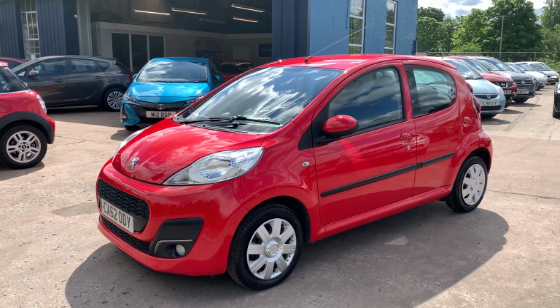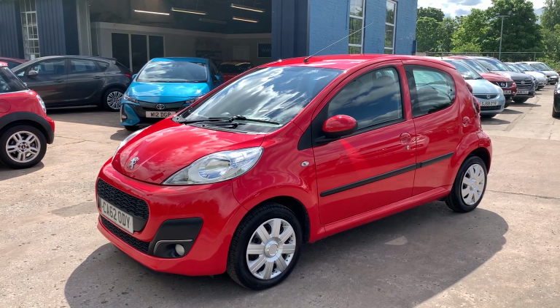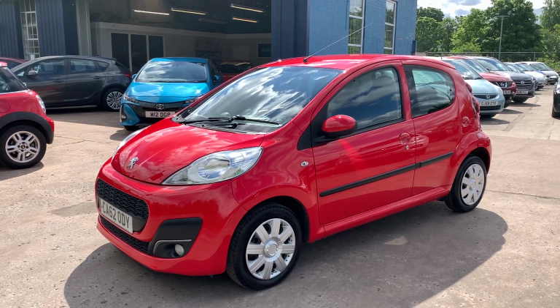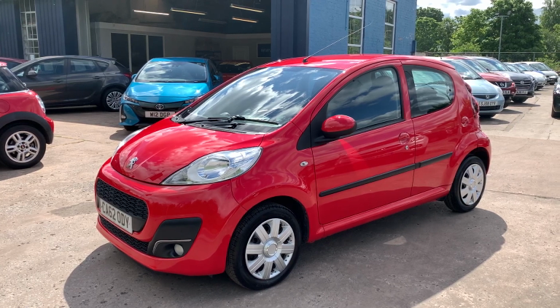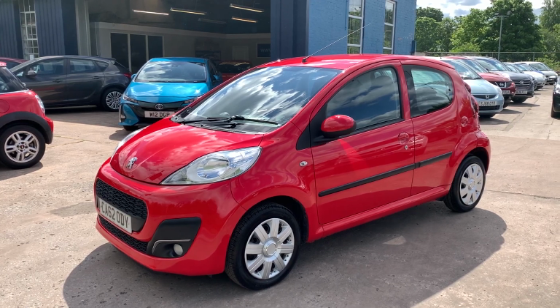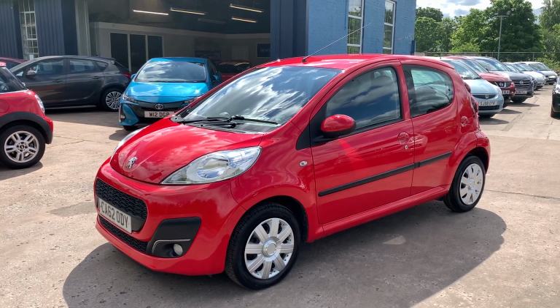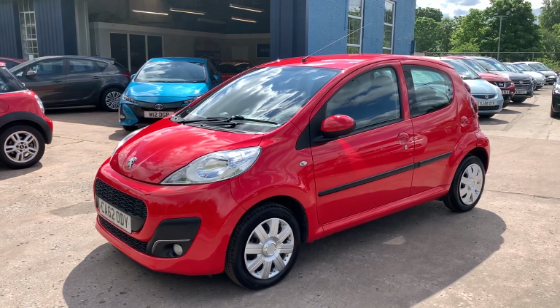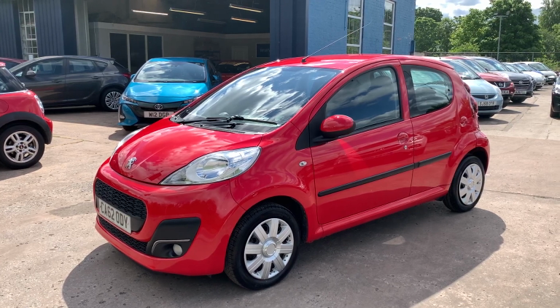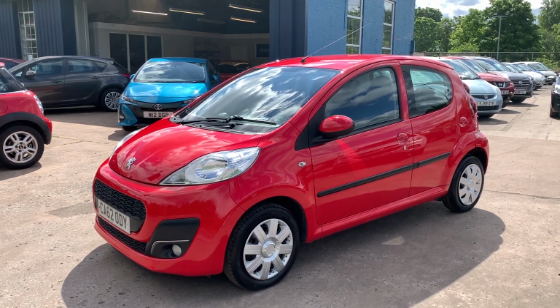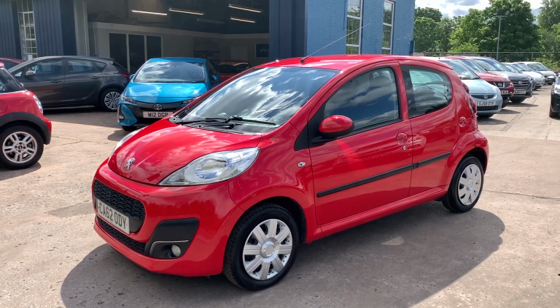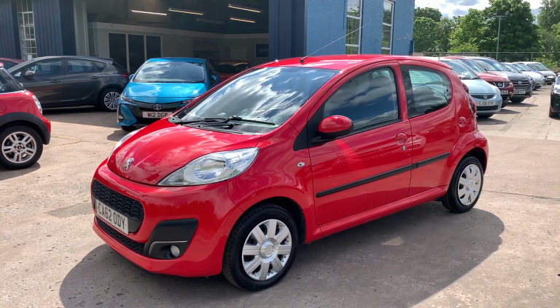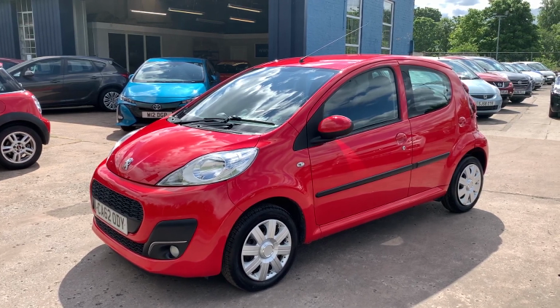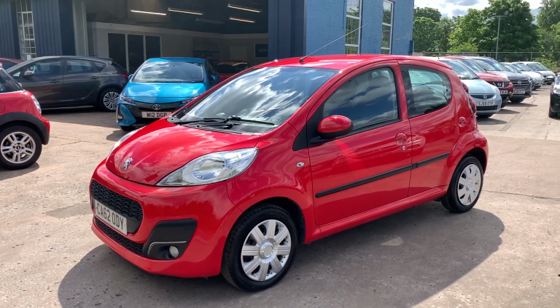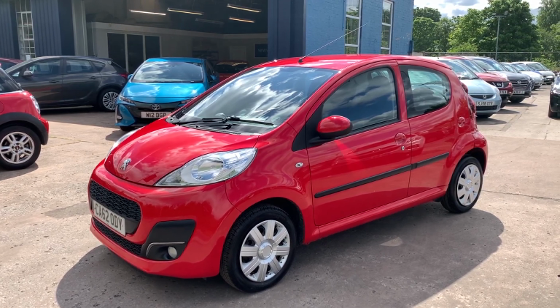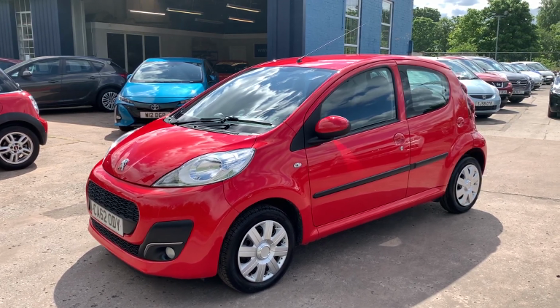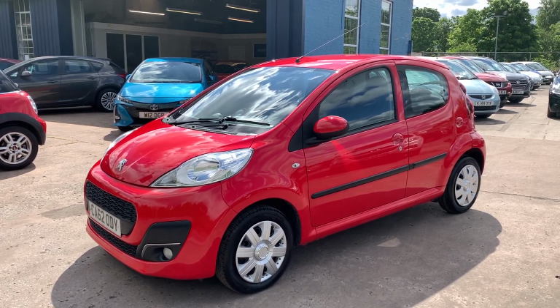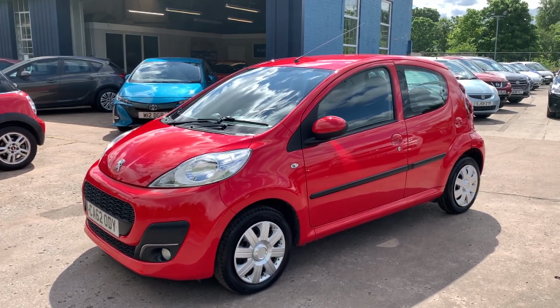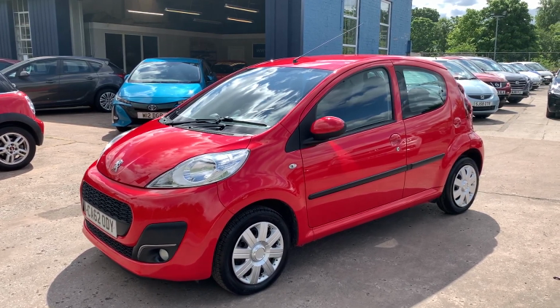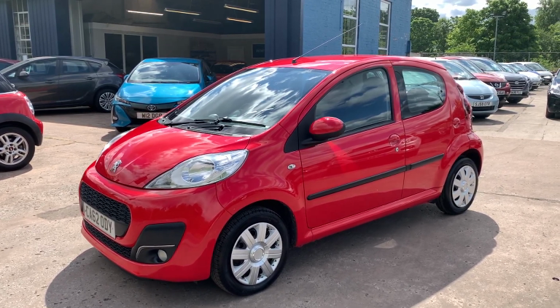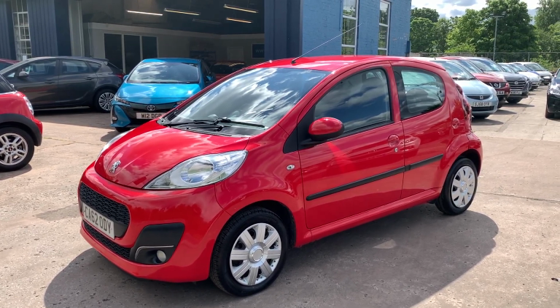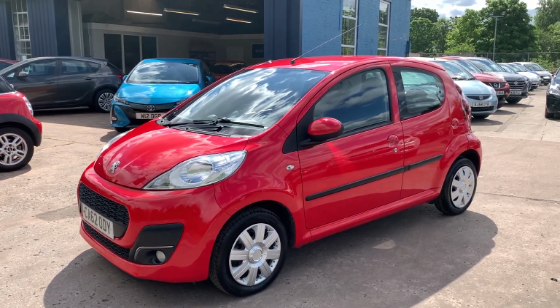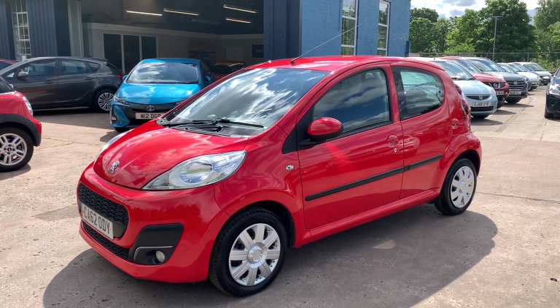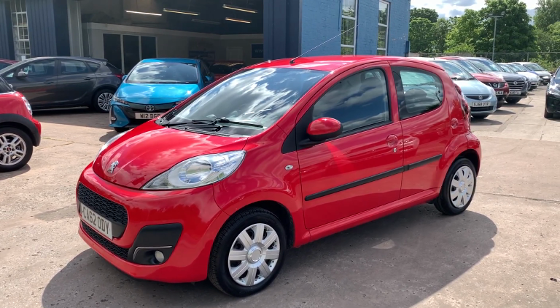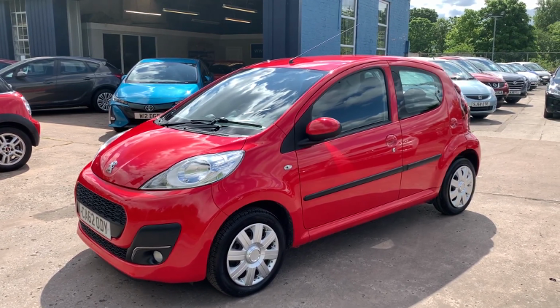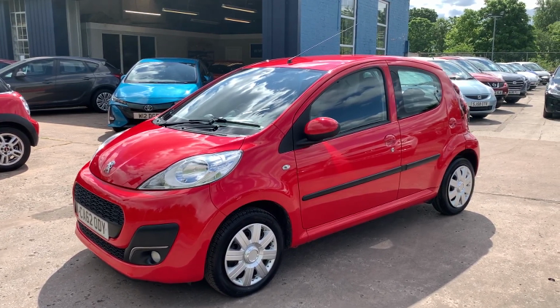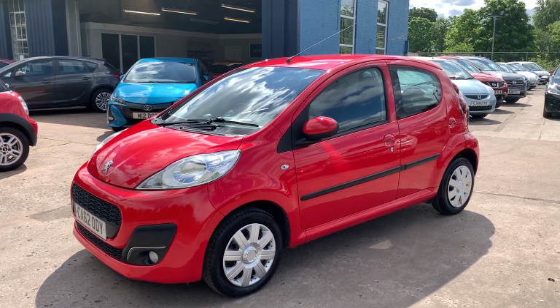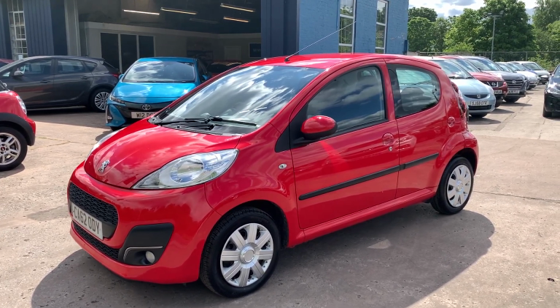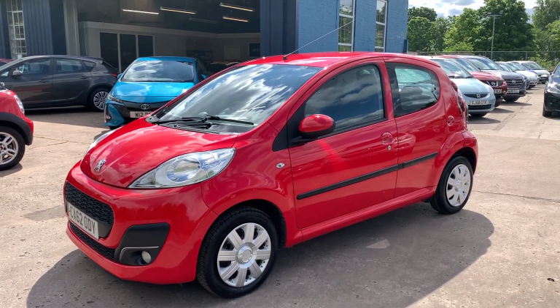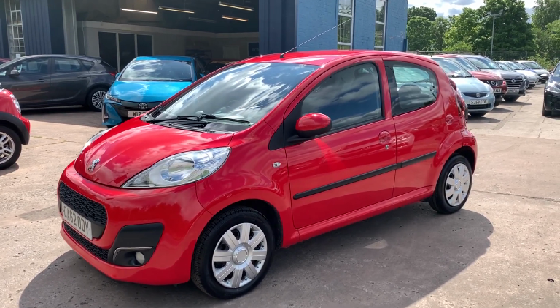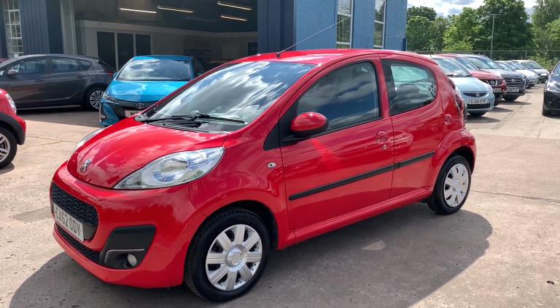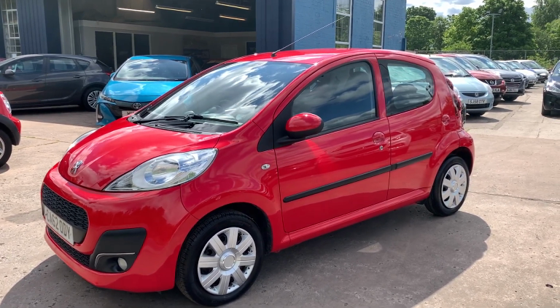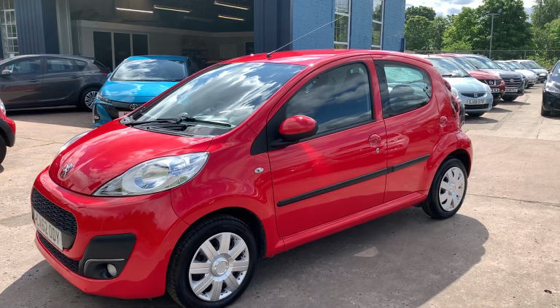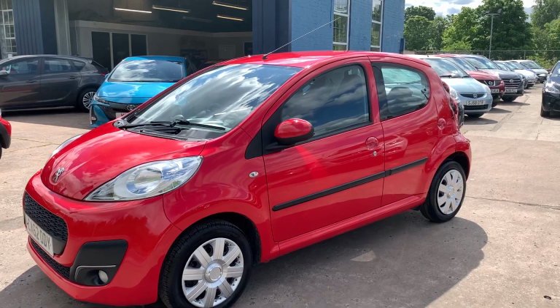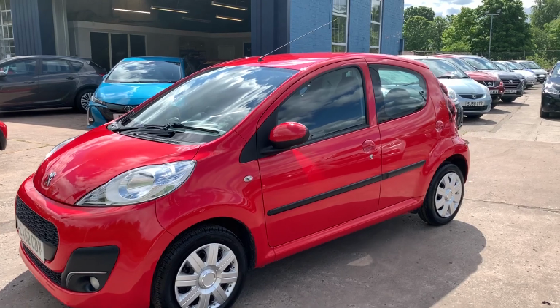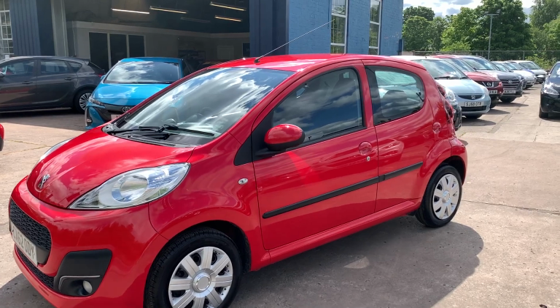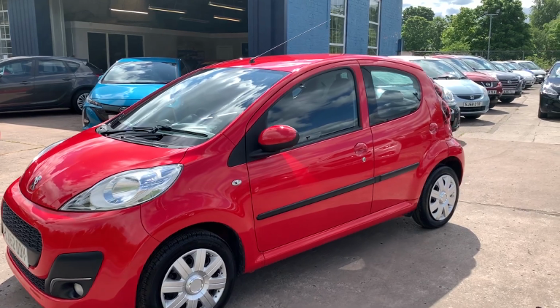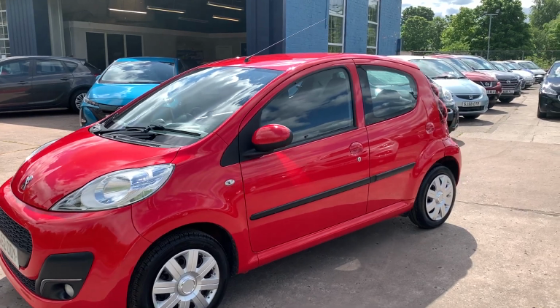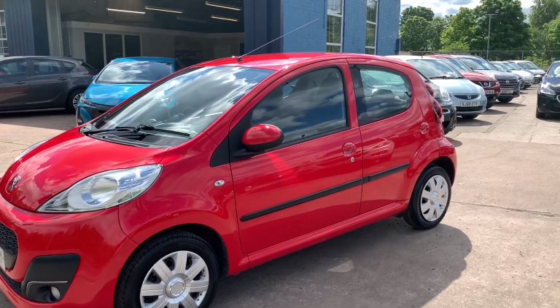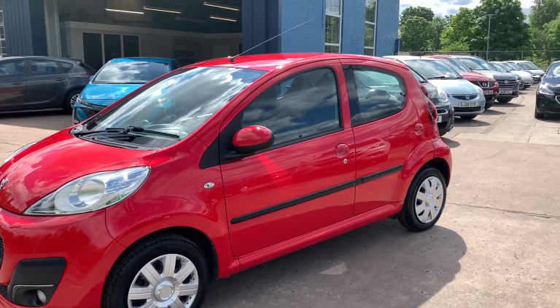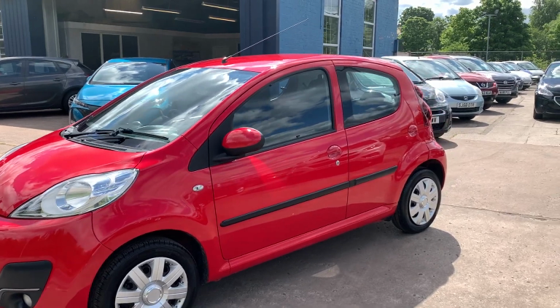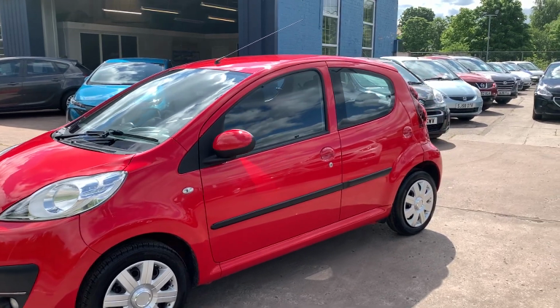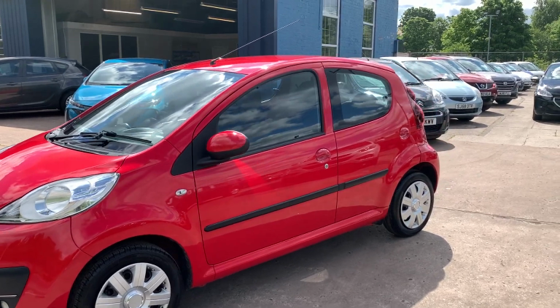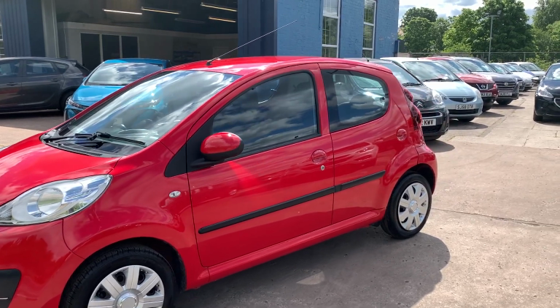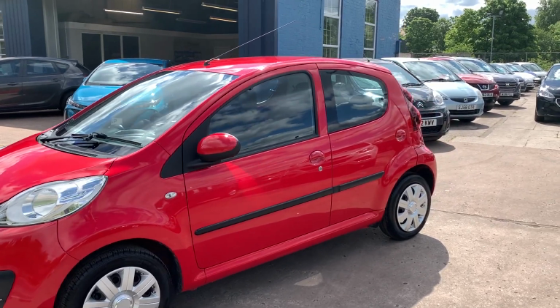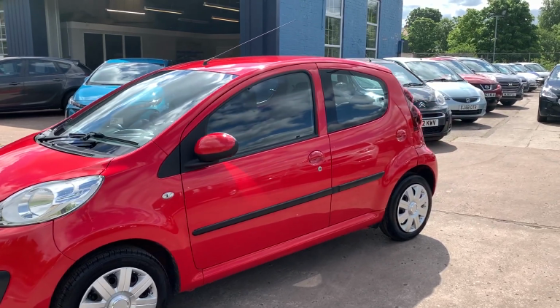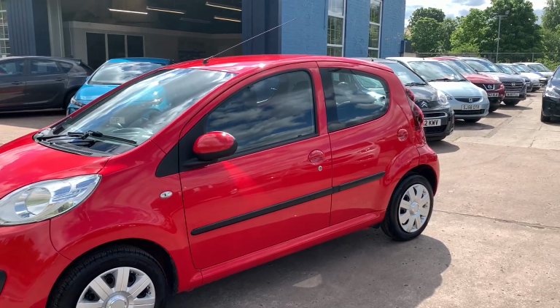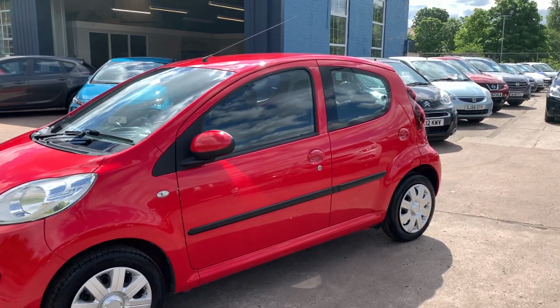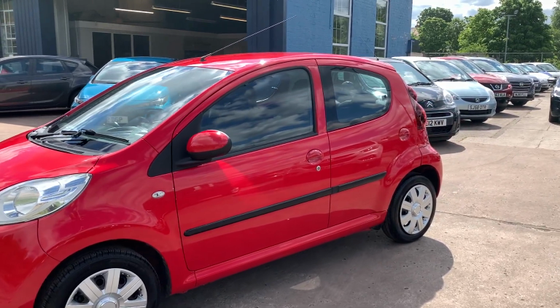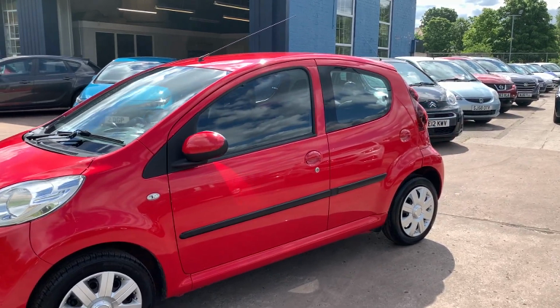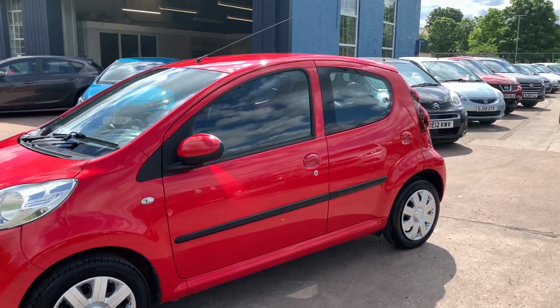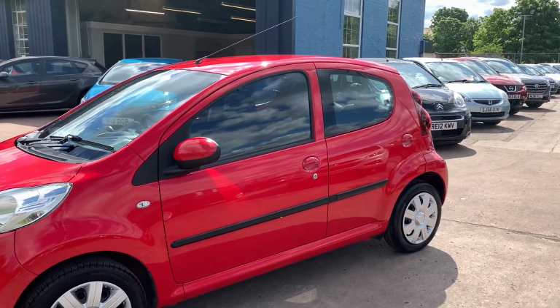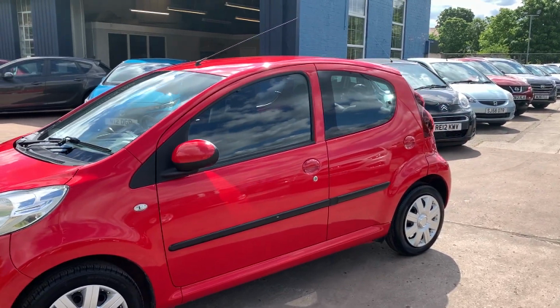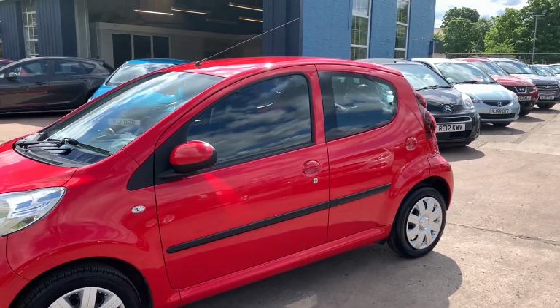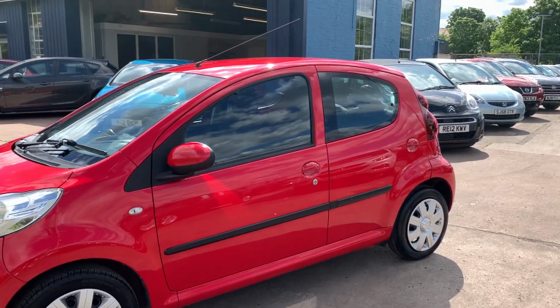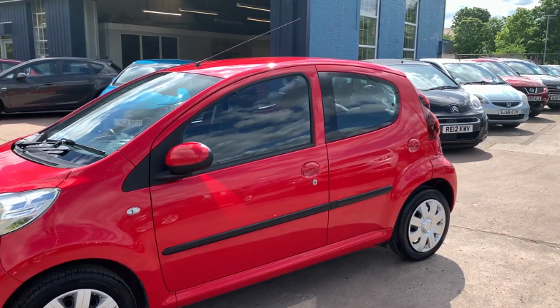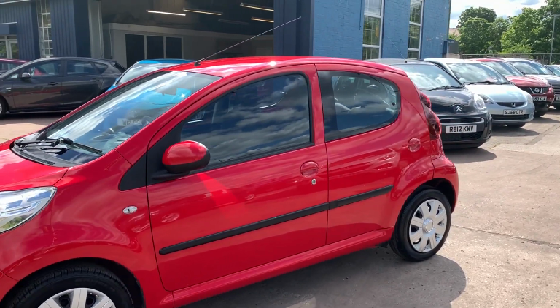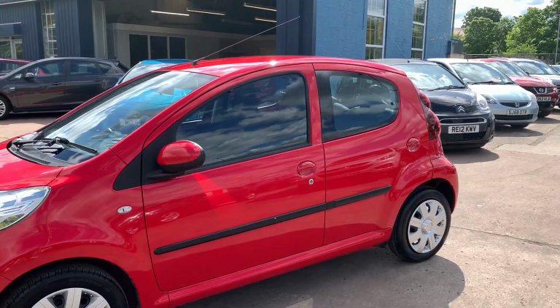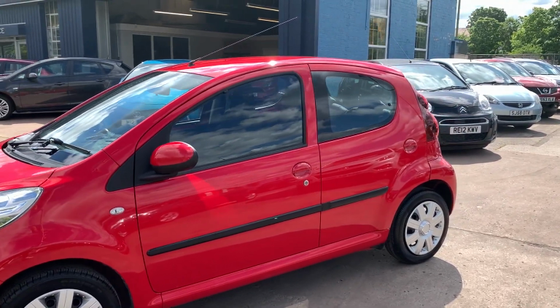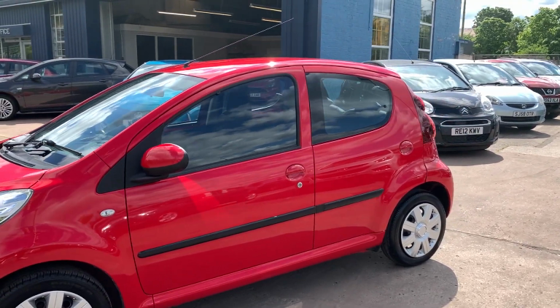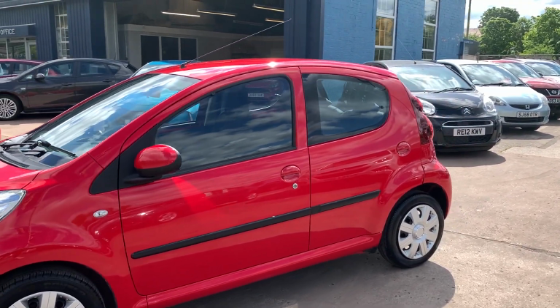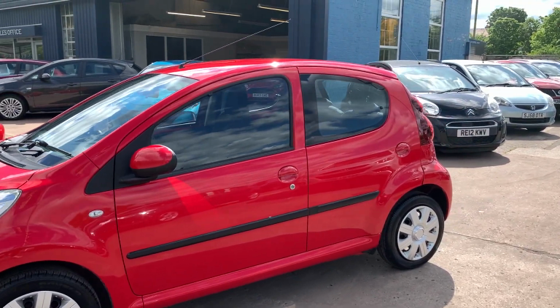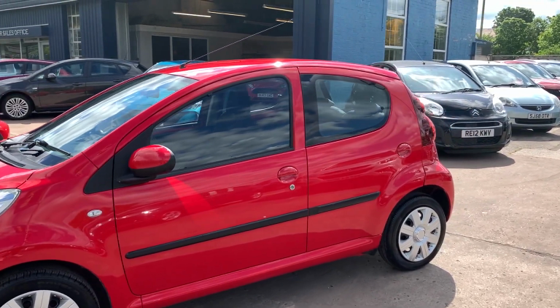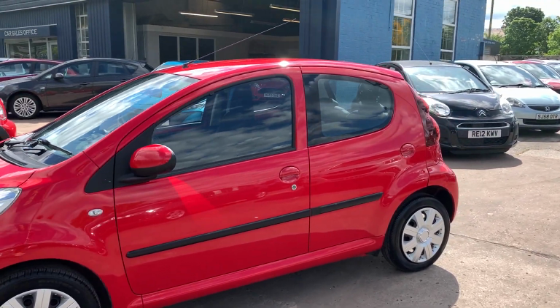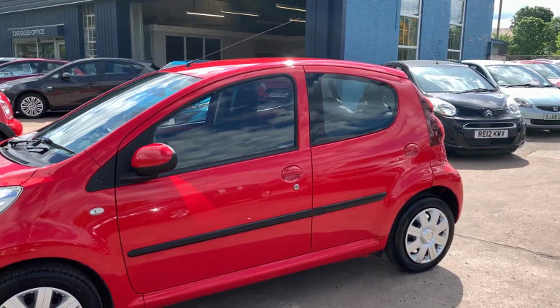Welcome to Cantonese Car Centre. Here today I have a Peugeot 107 Active, registered in 2013 on a 62 plate.